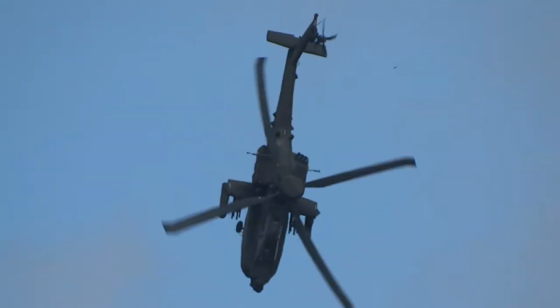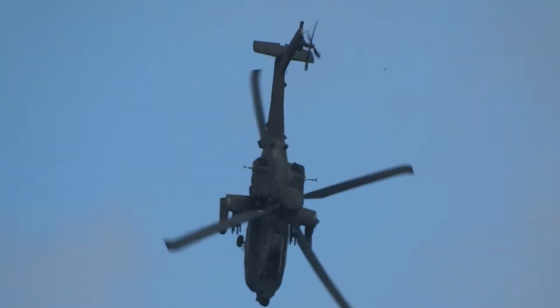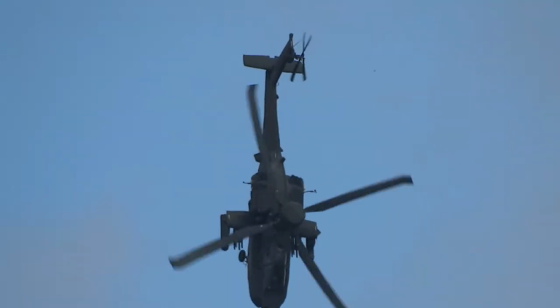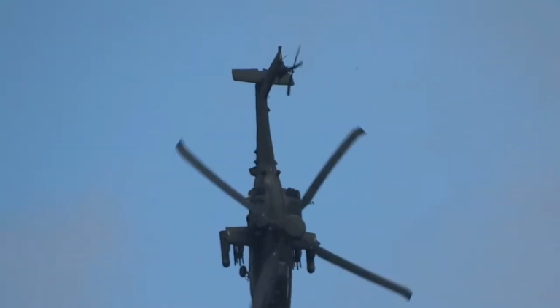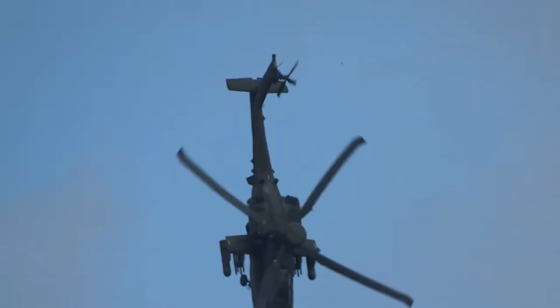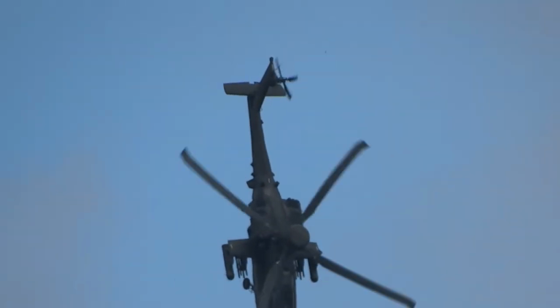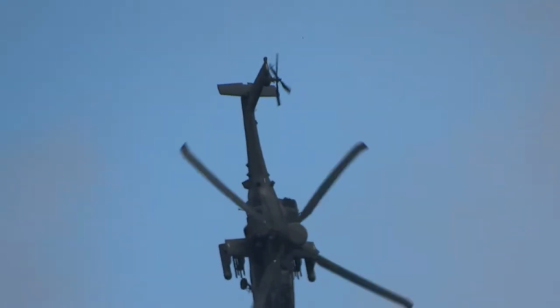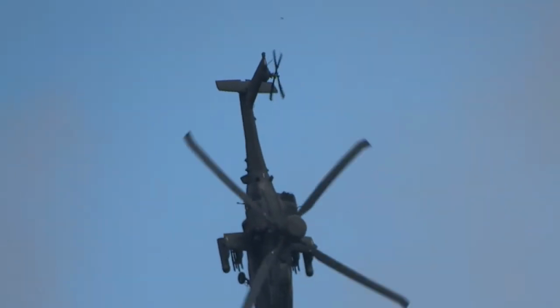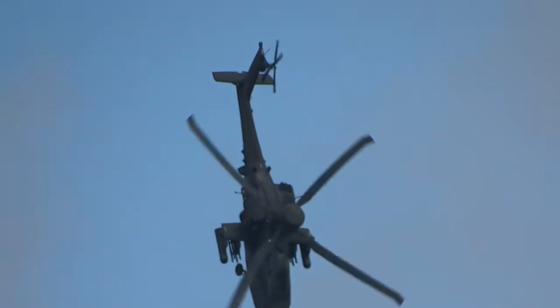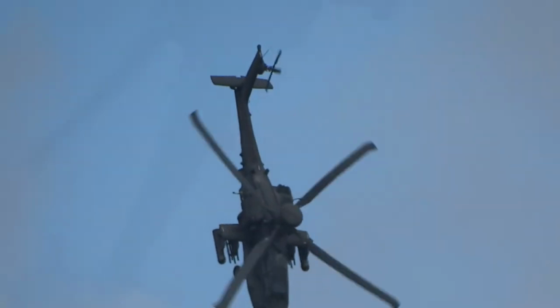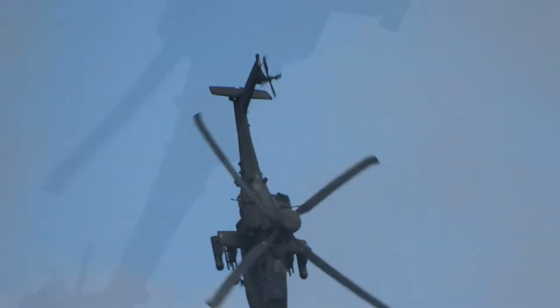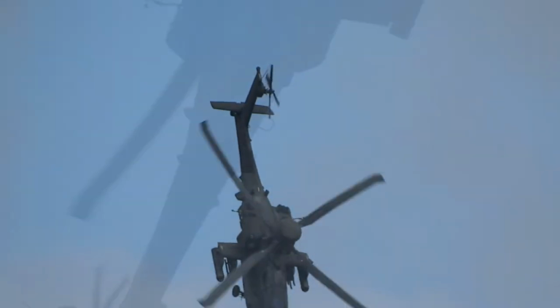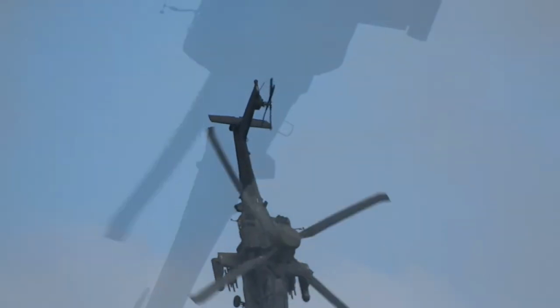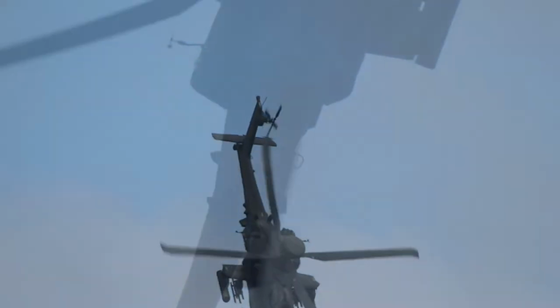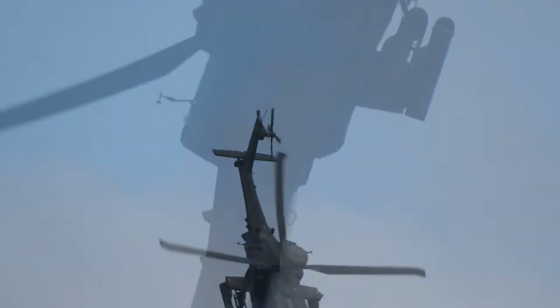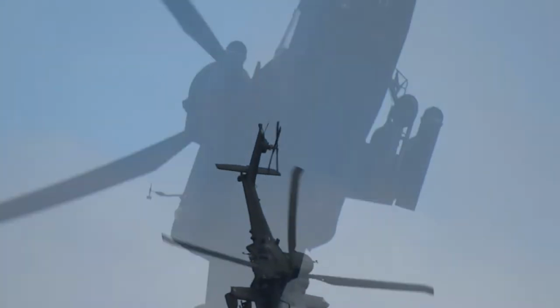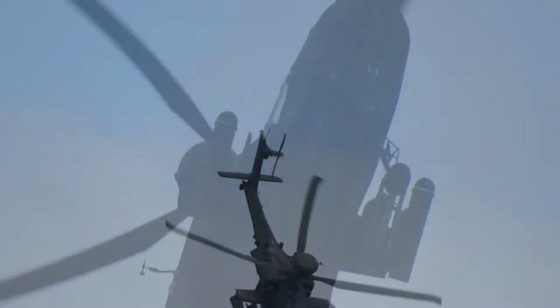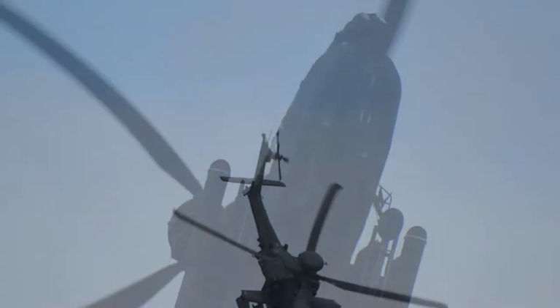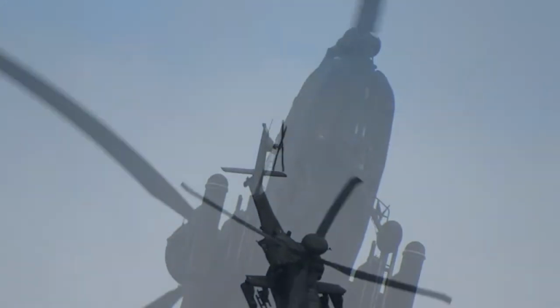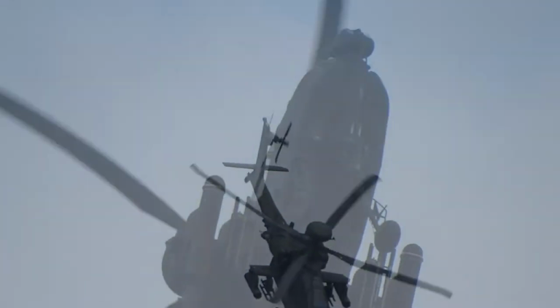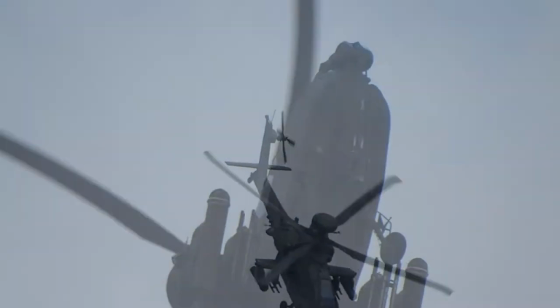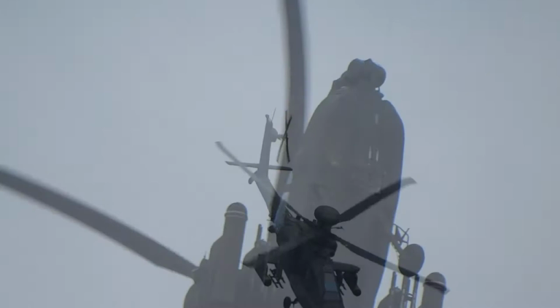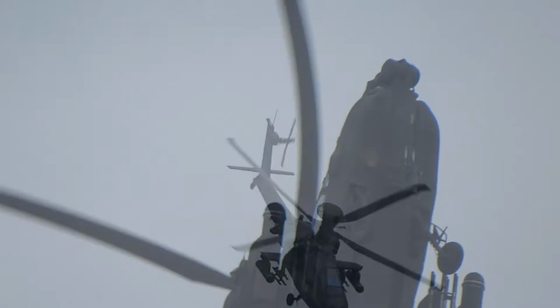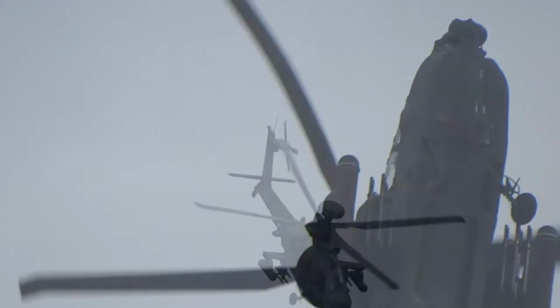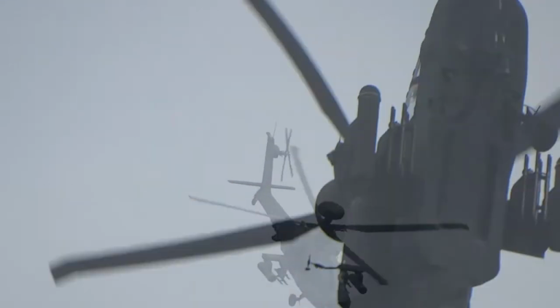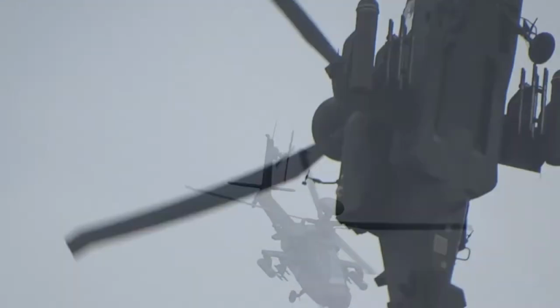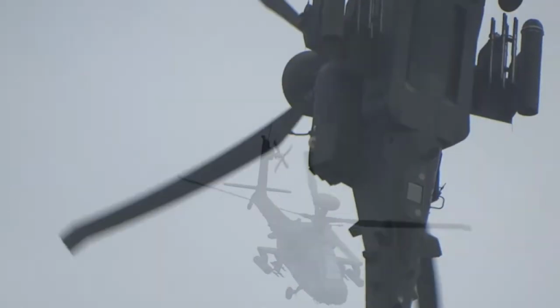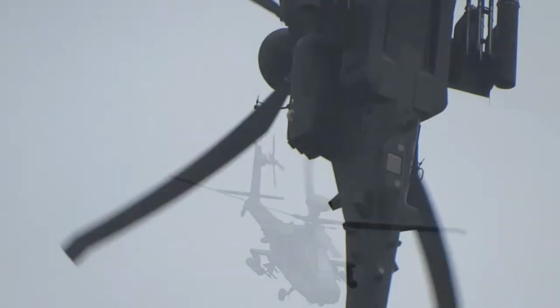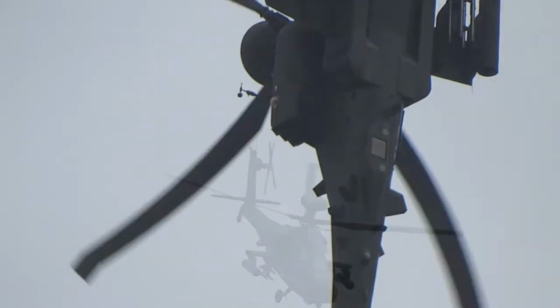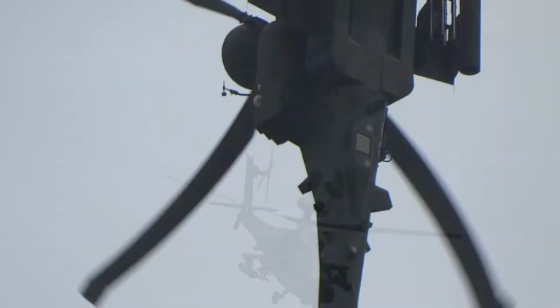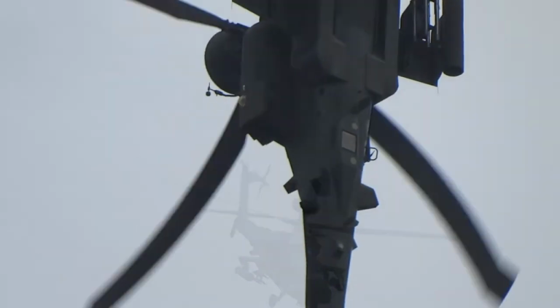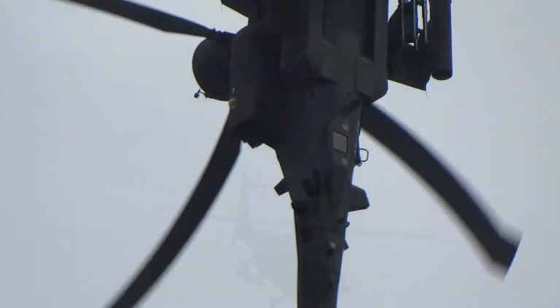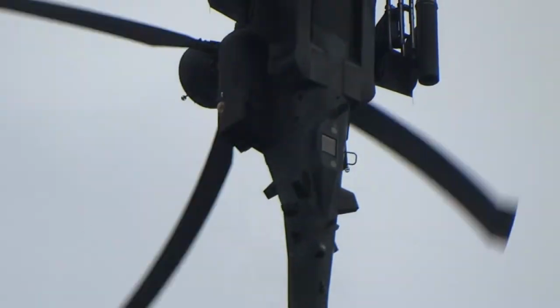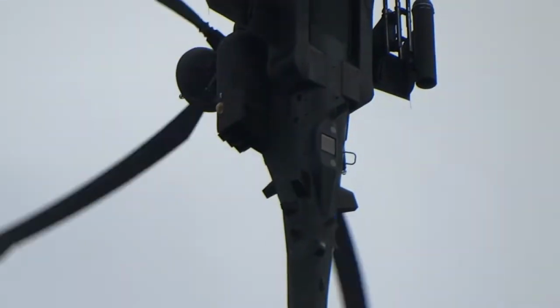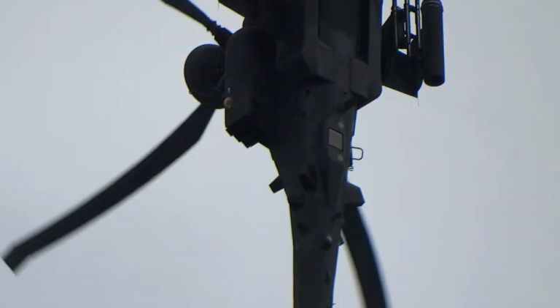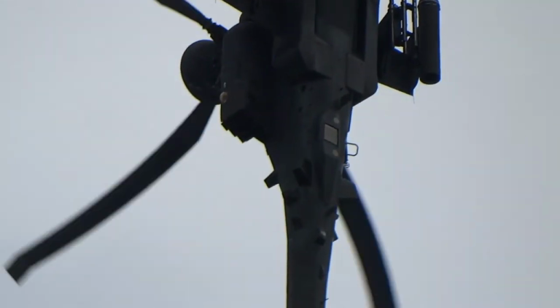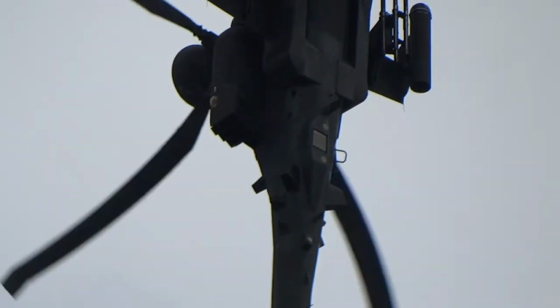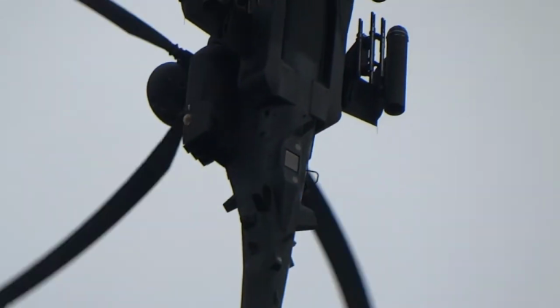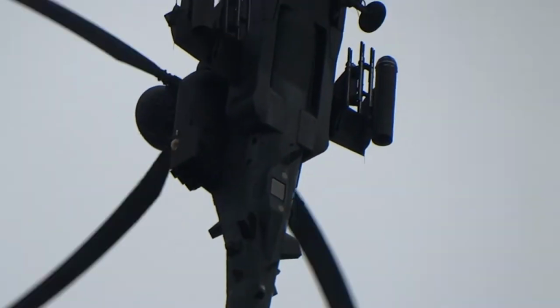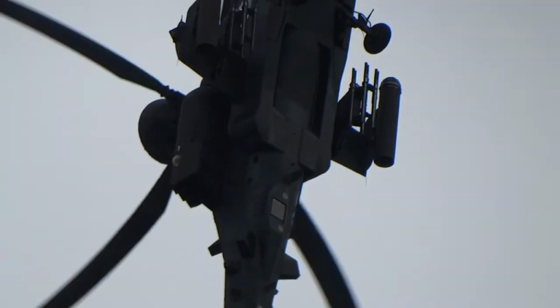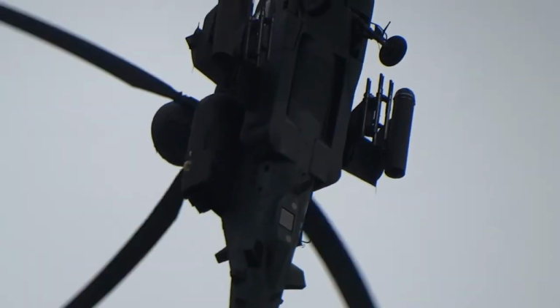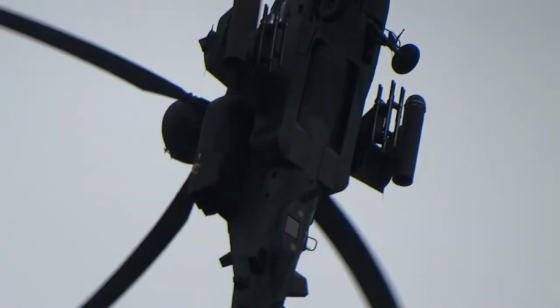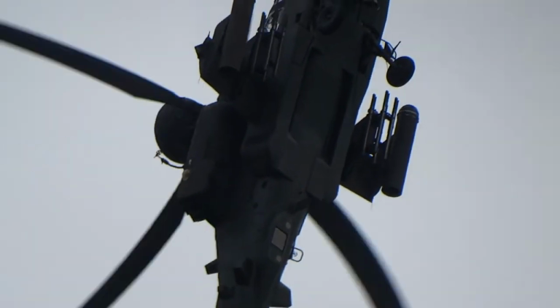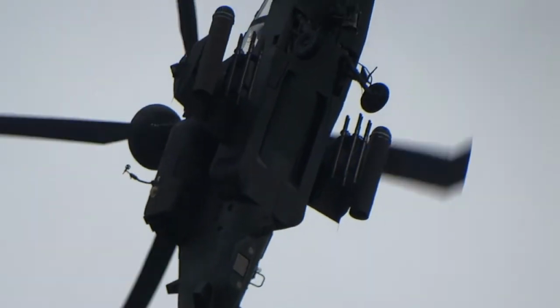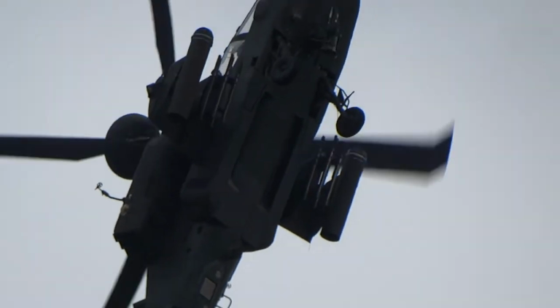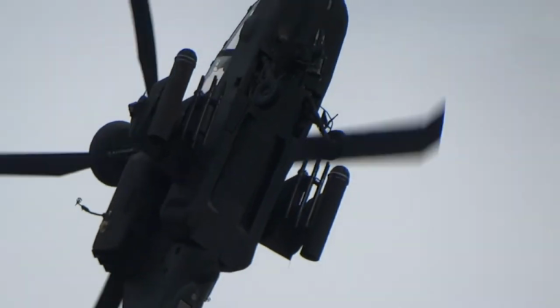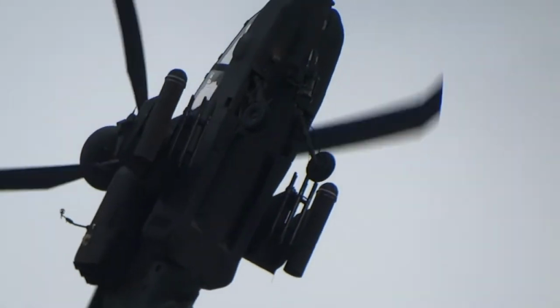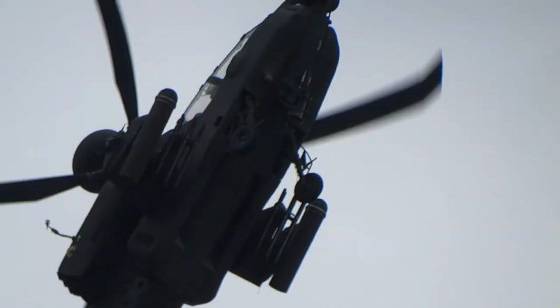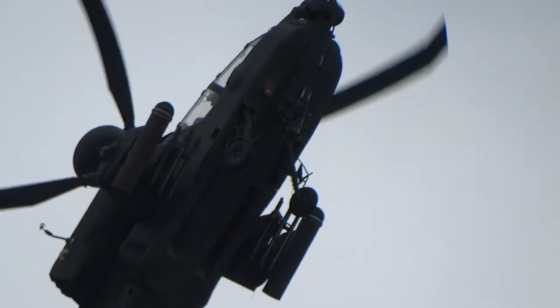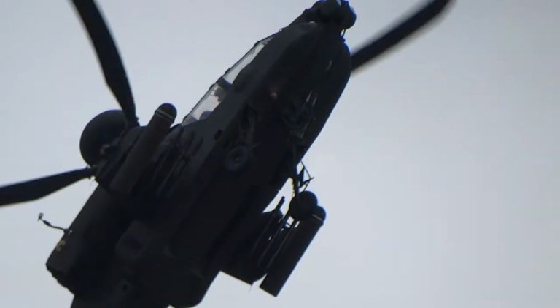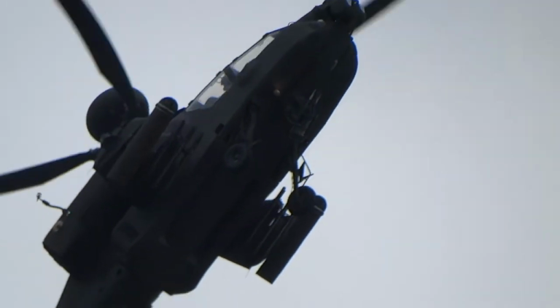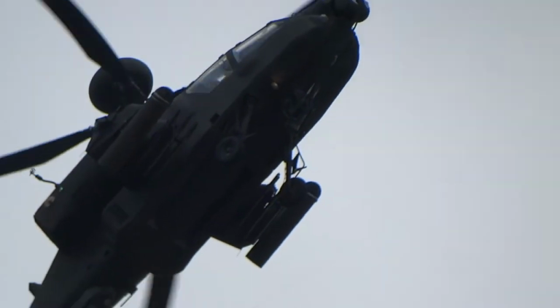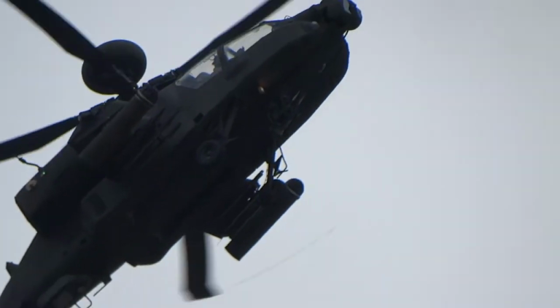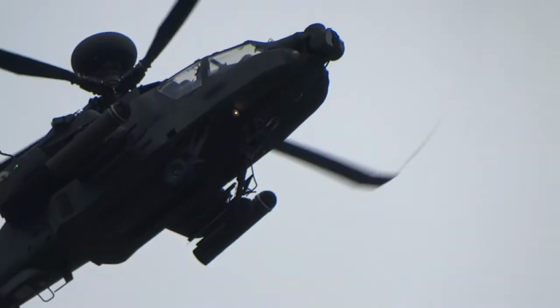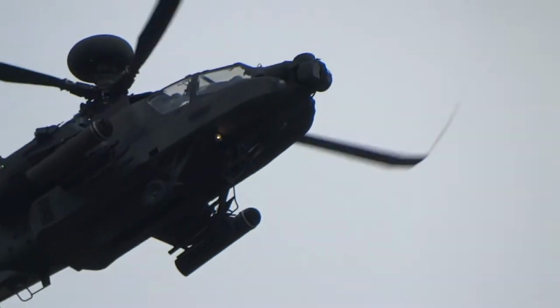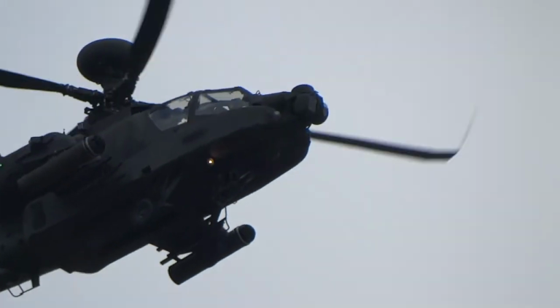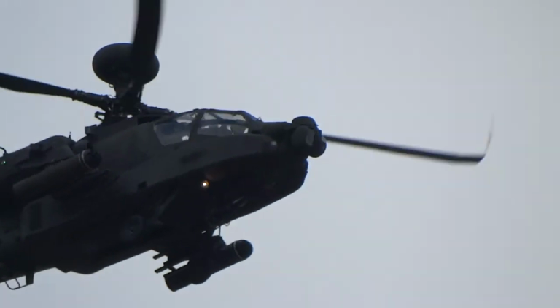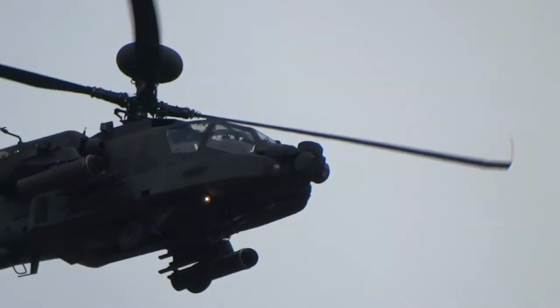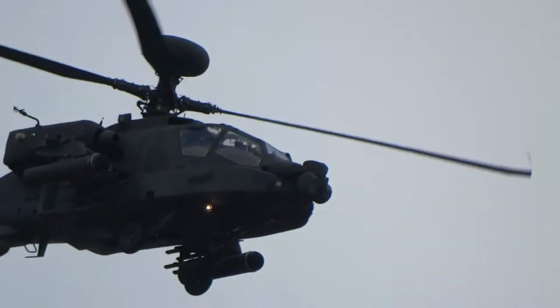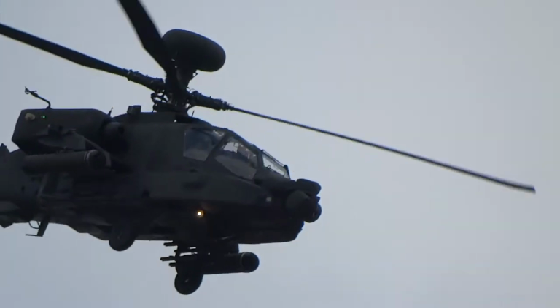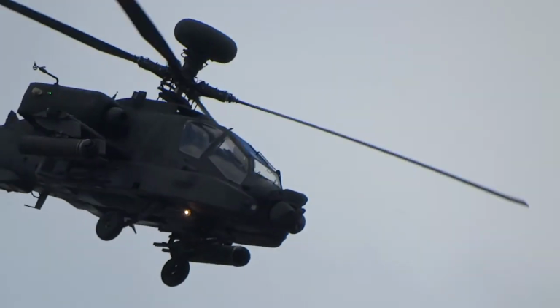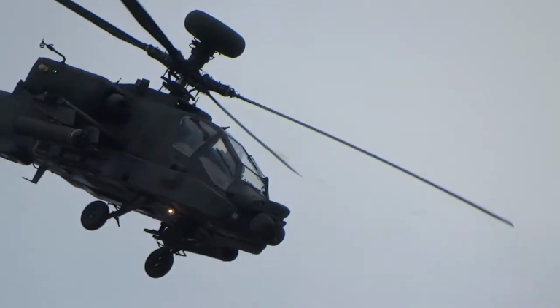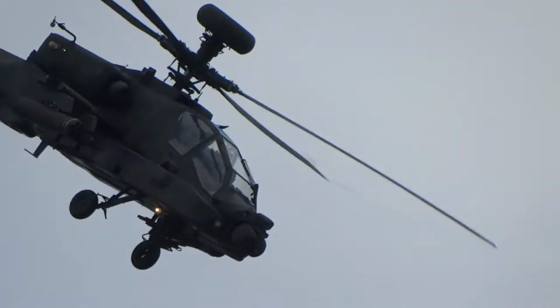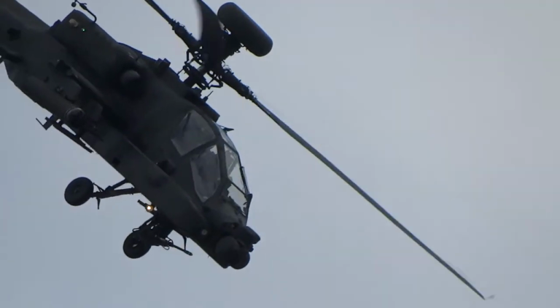And then the two Hellfire launchers — a great shot here, about 90 degrees down, this time with a twist.